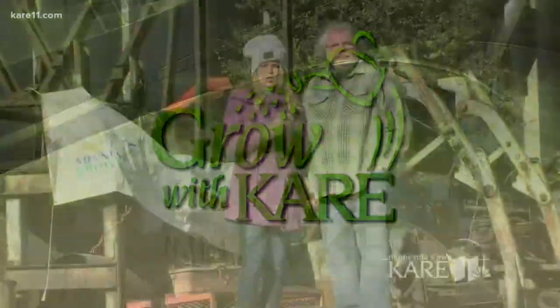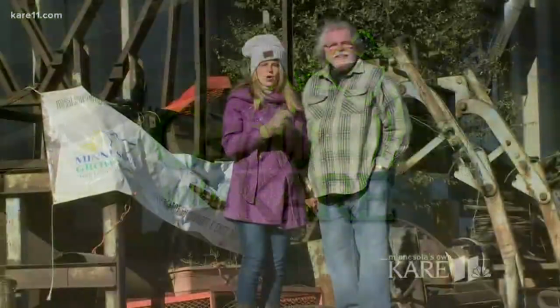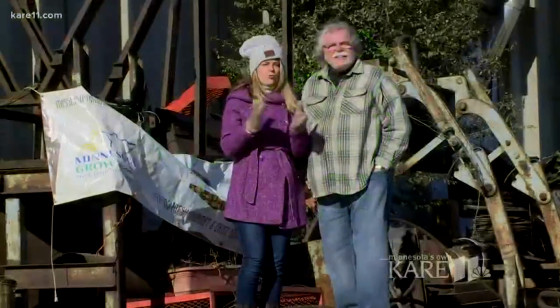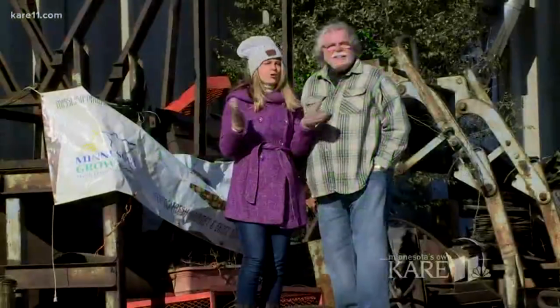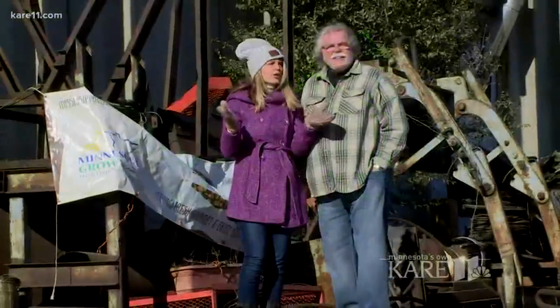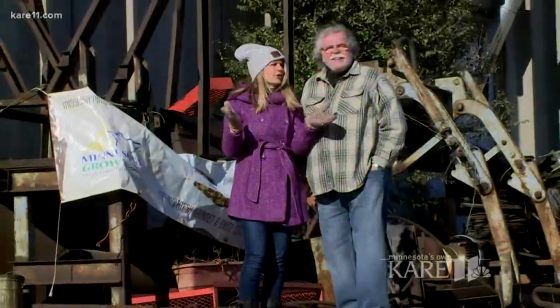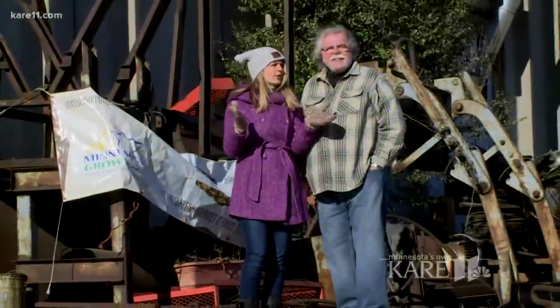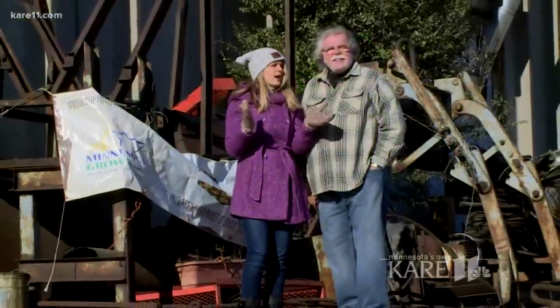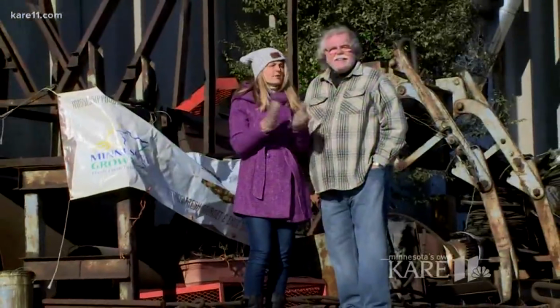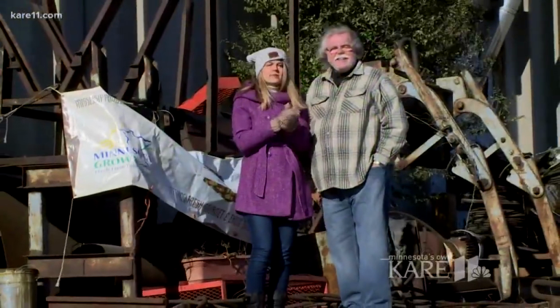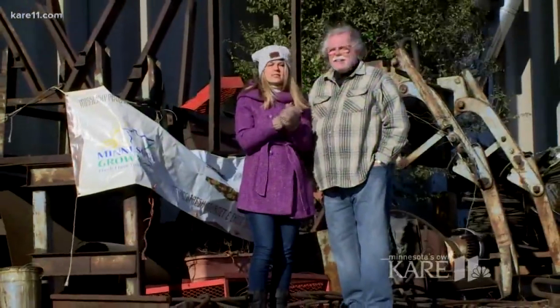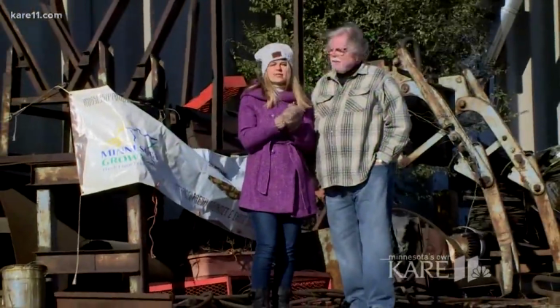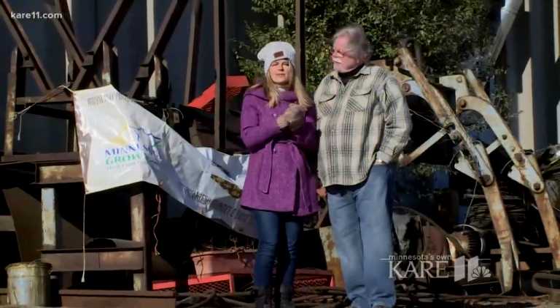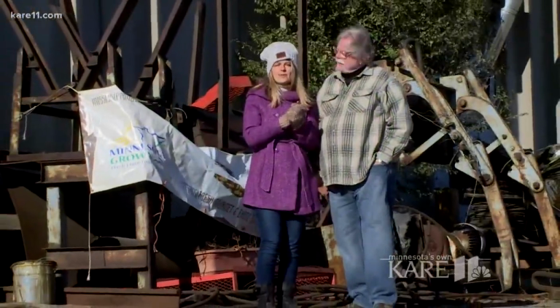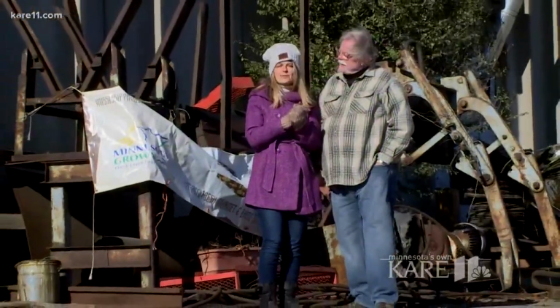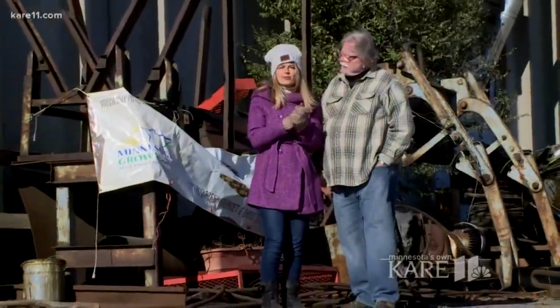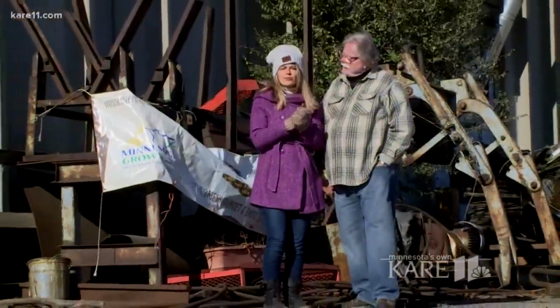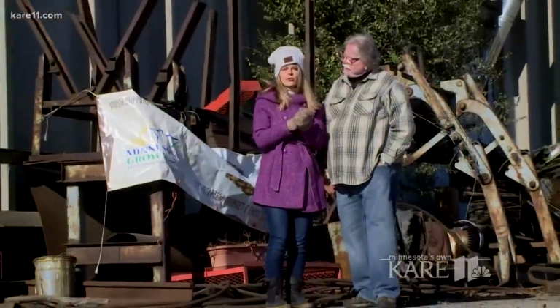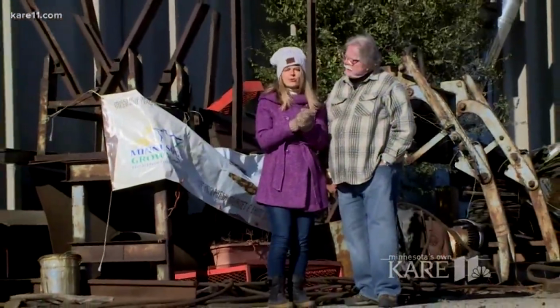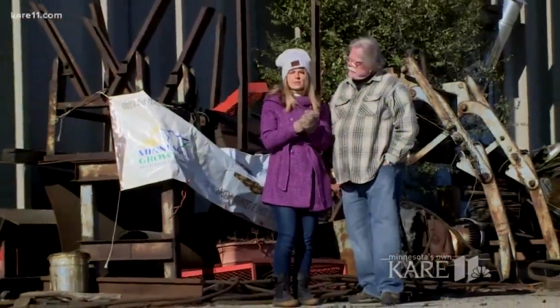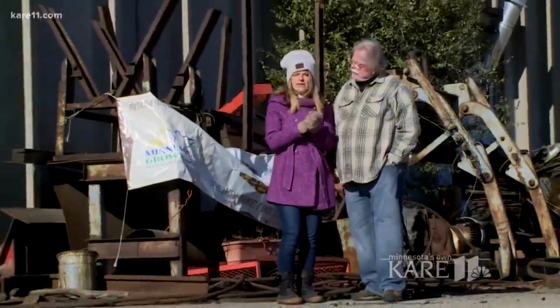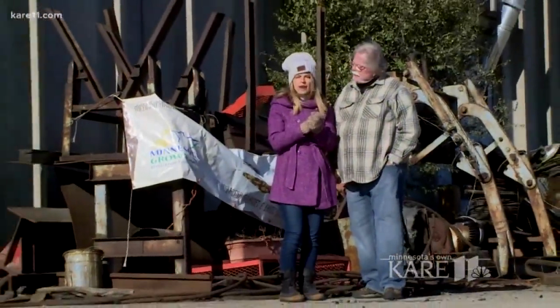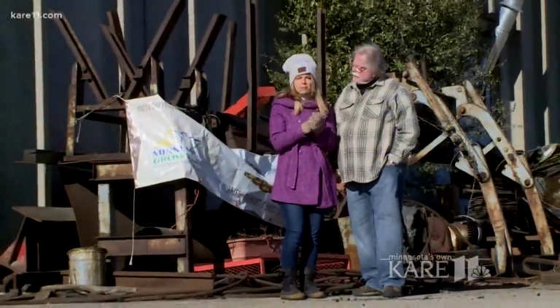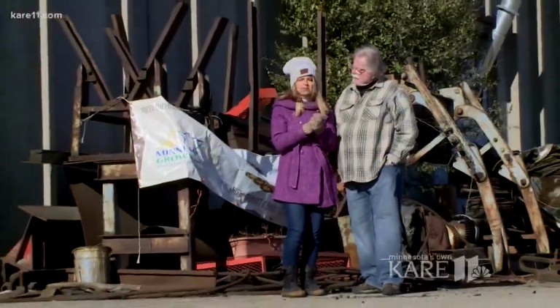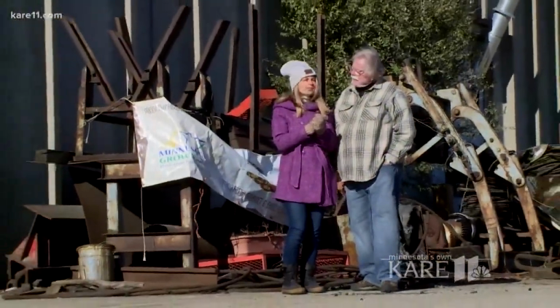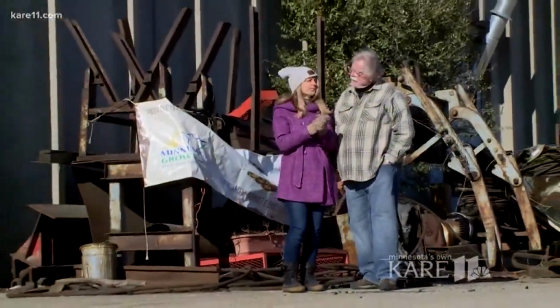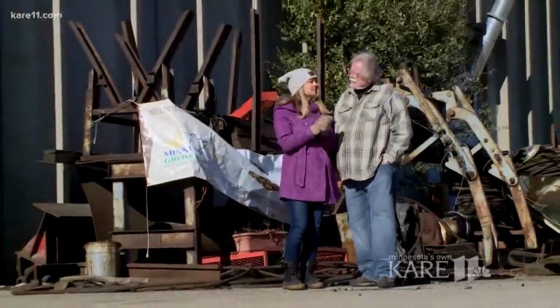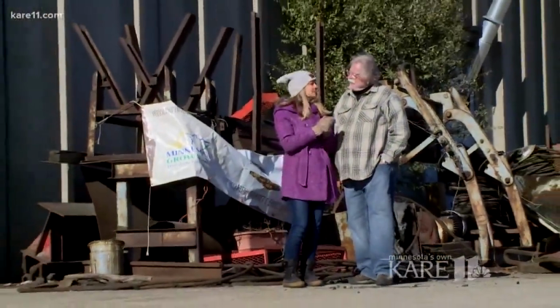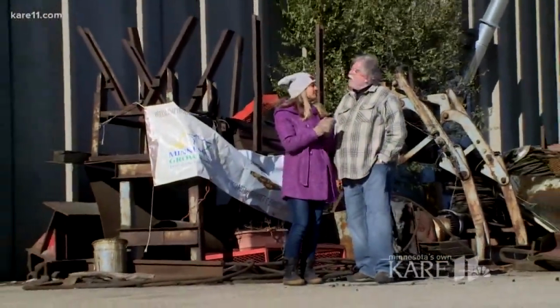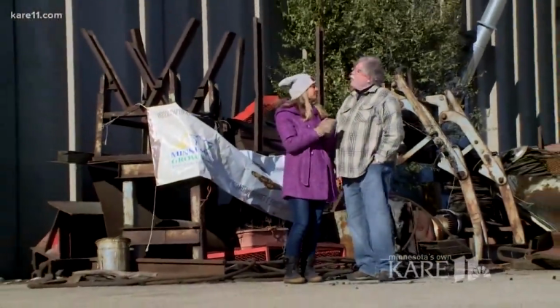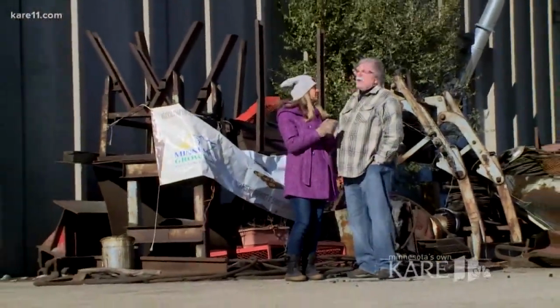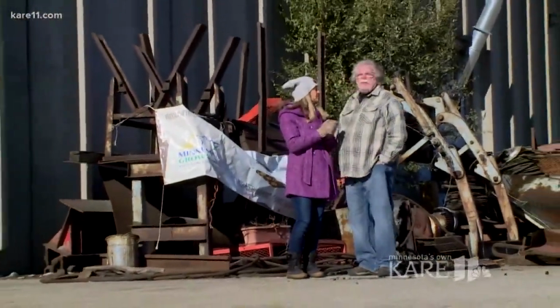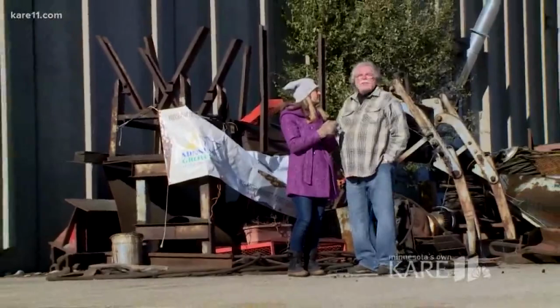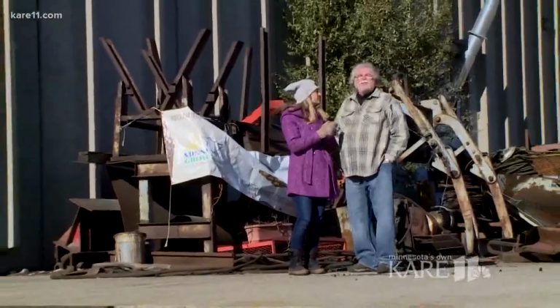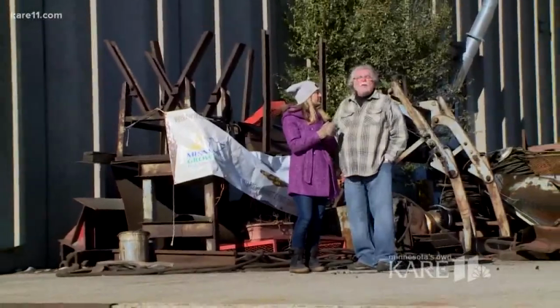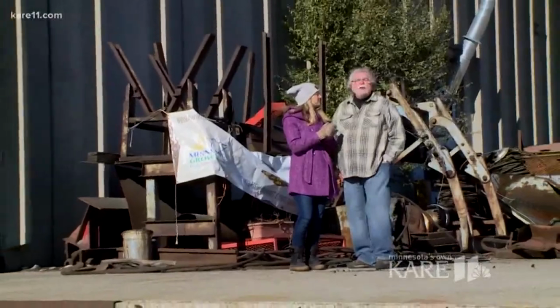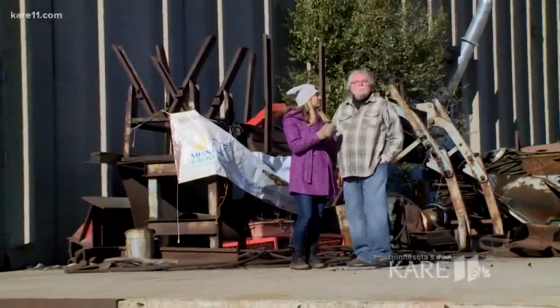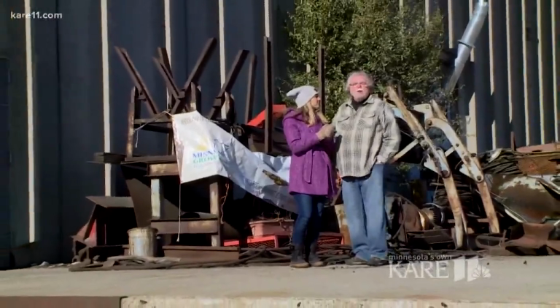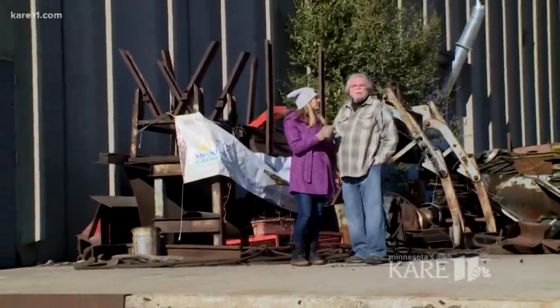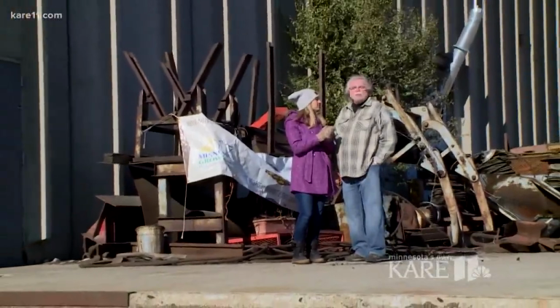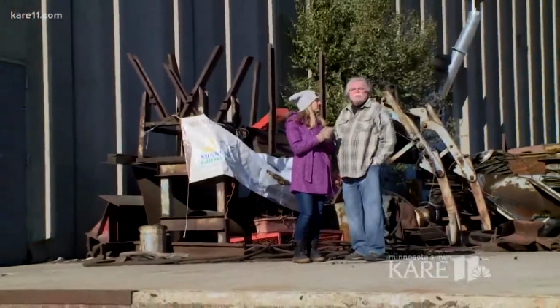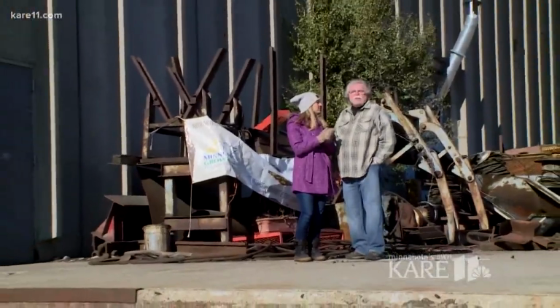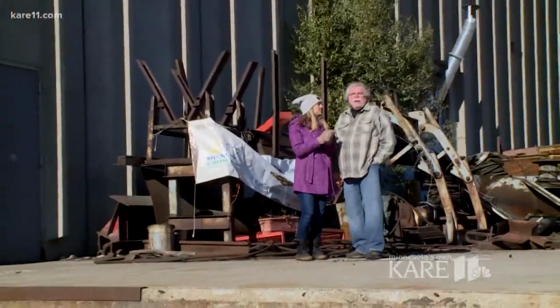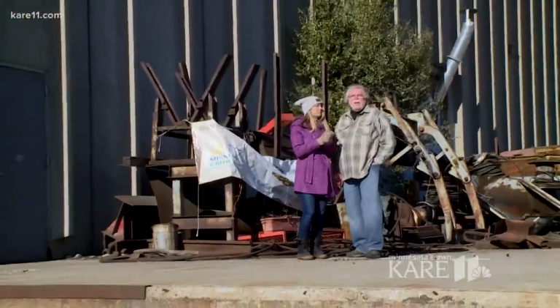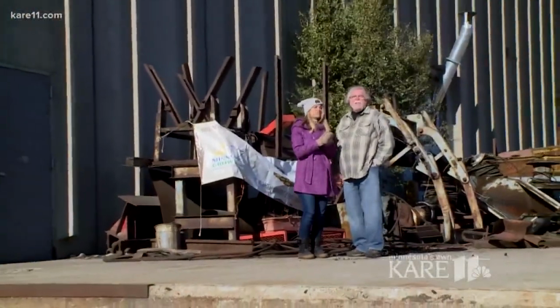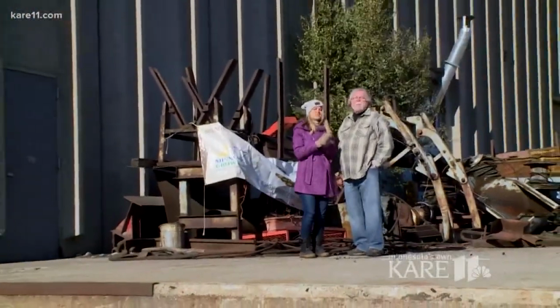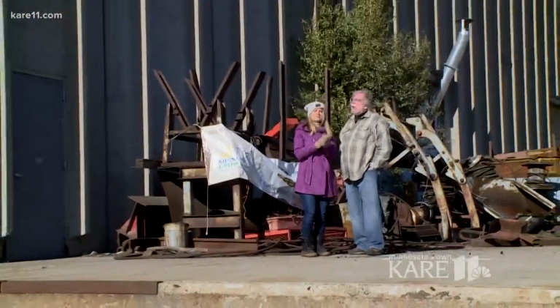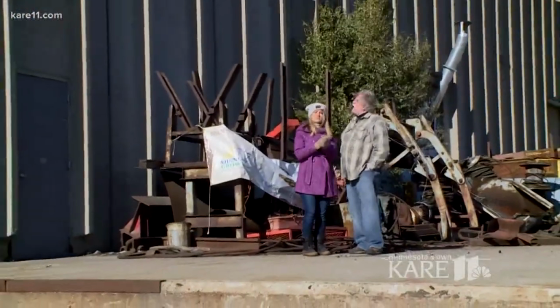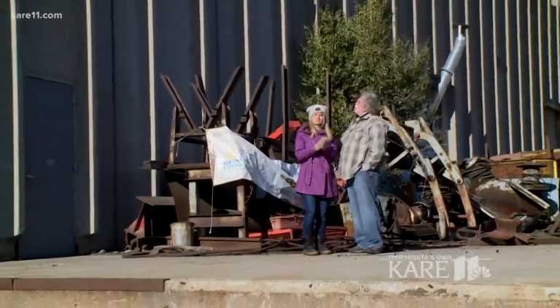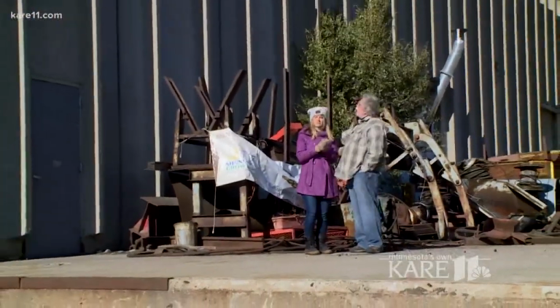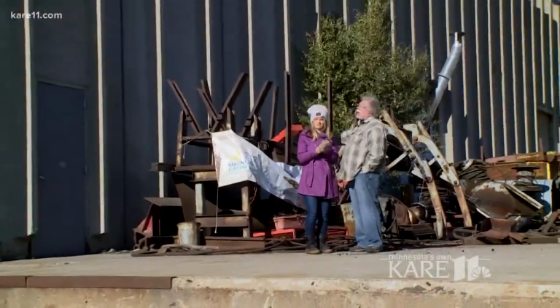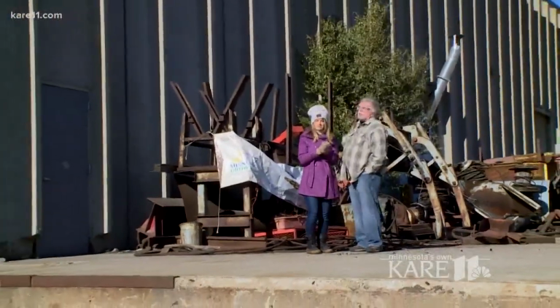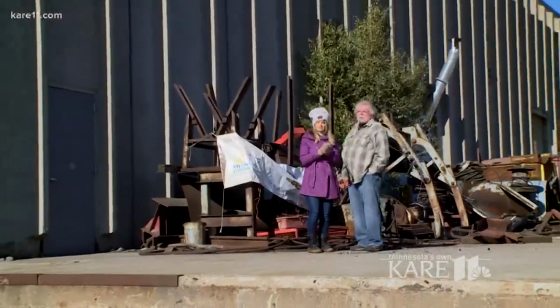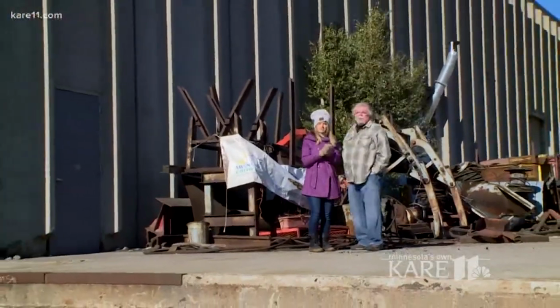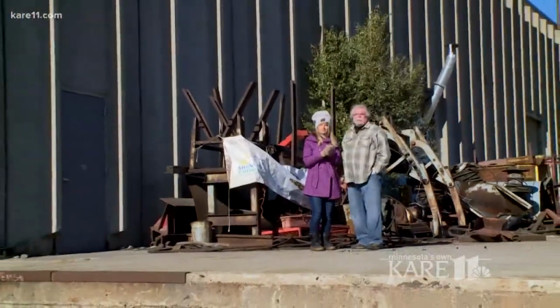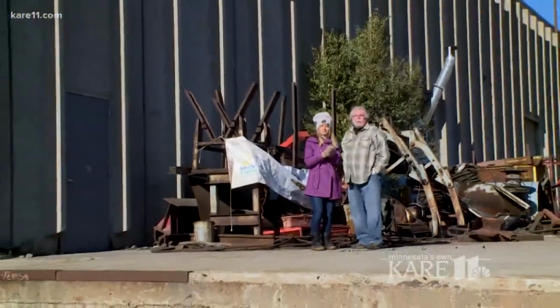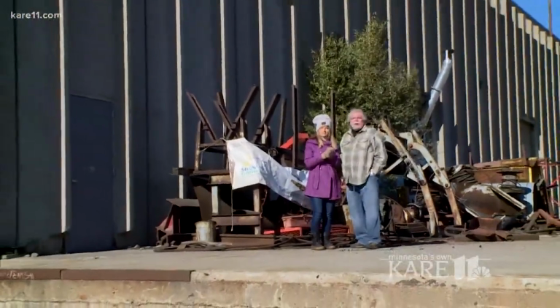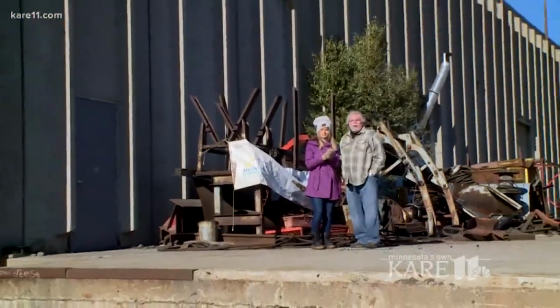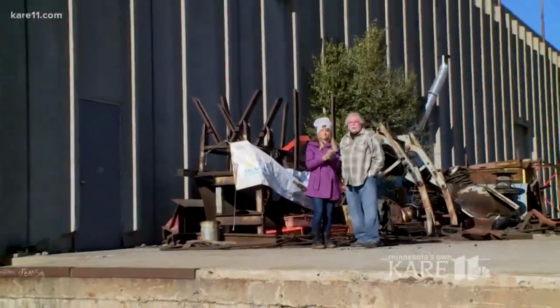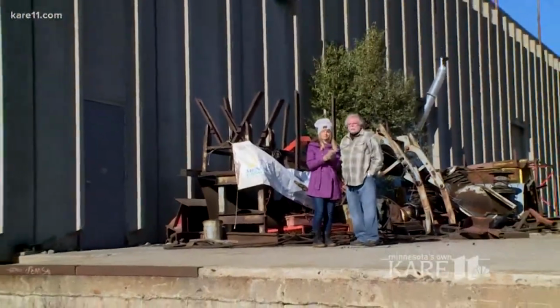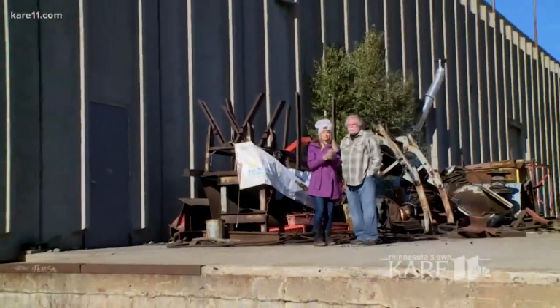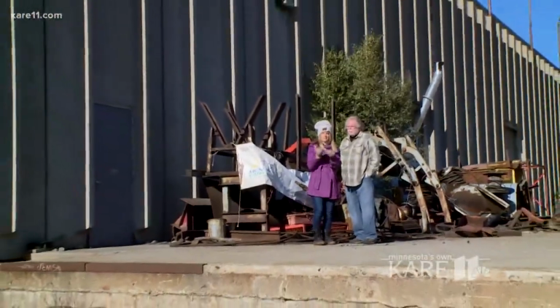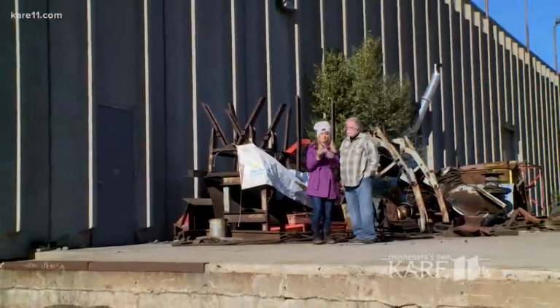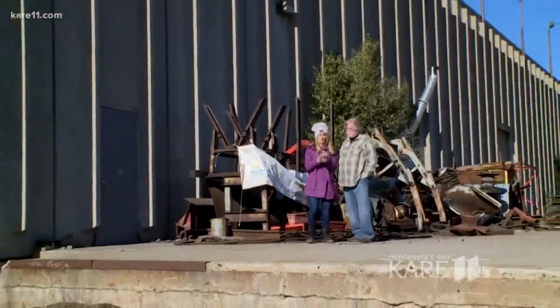We're here along the Mississippi River in North Minneapolis, where they're growing mushrooms in a big concrete warehouse. Let's go.